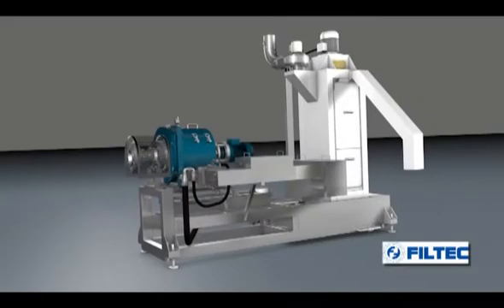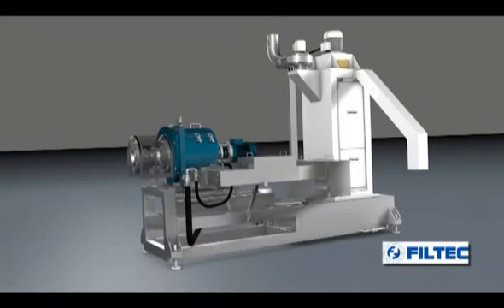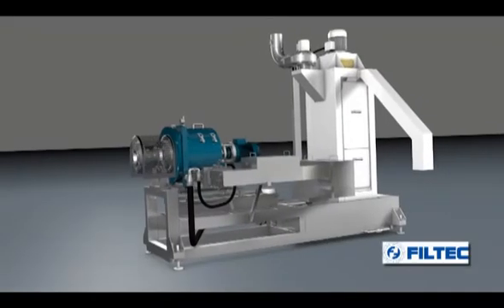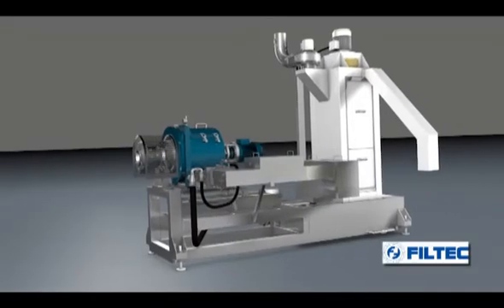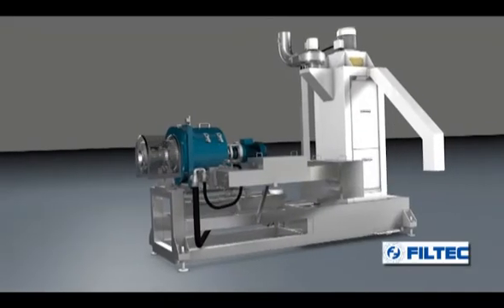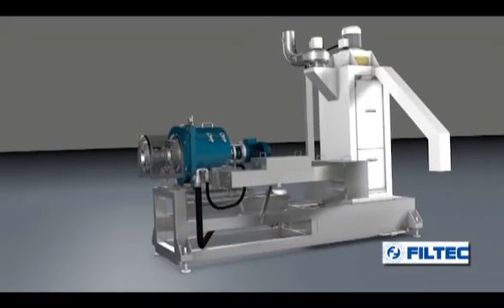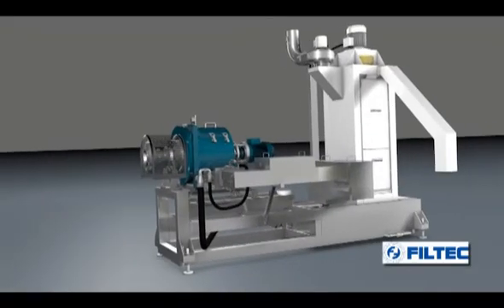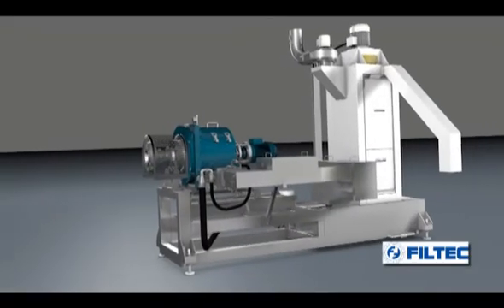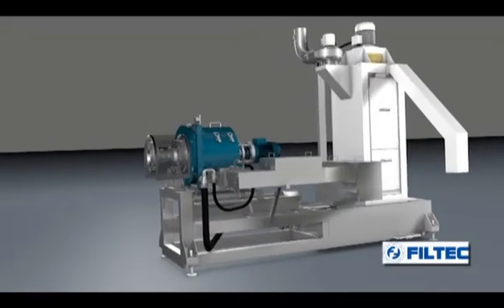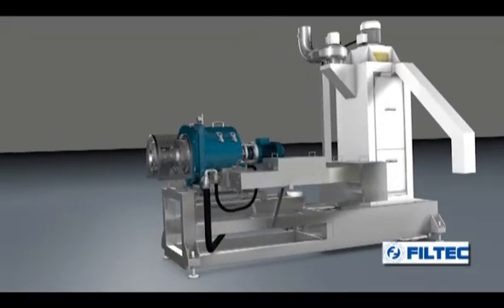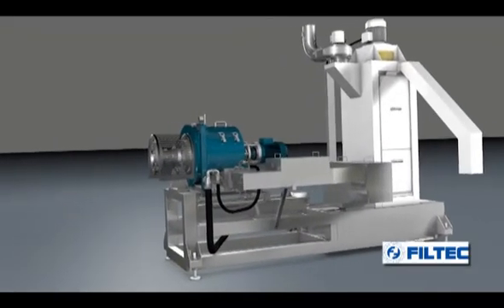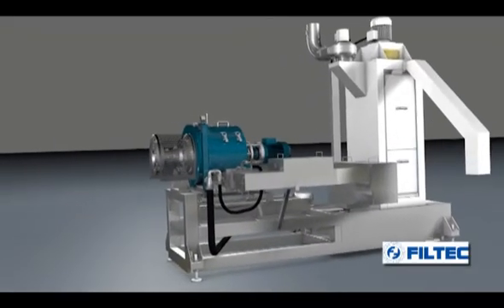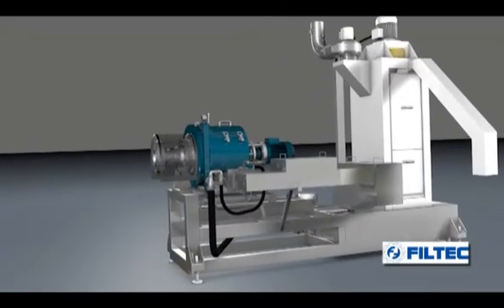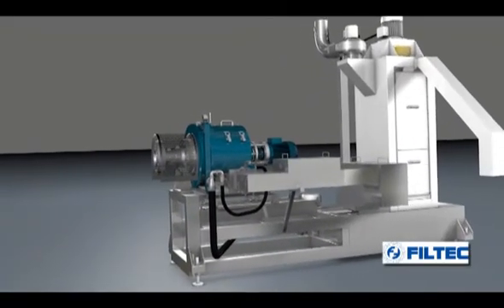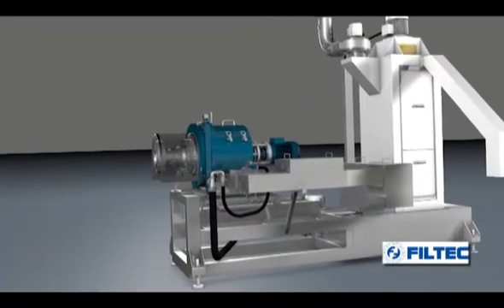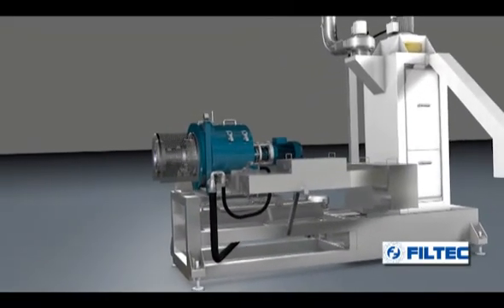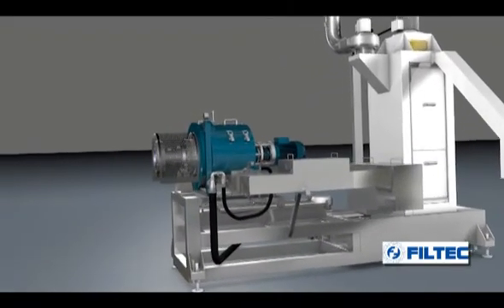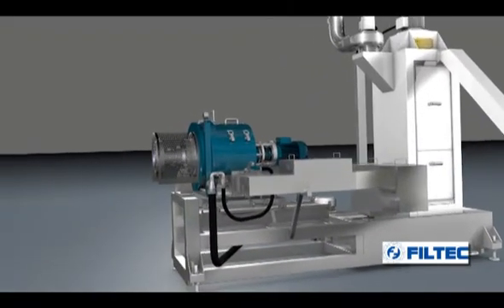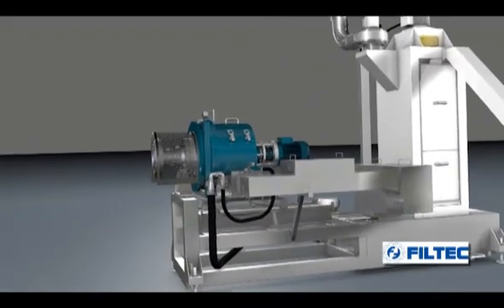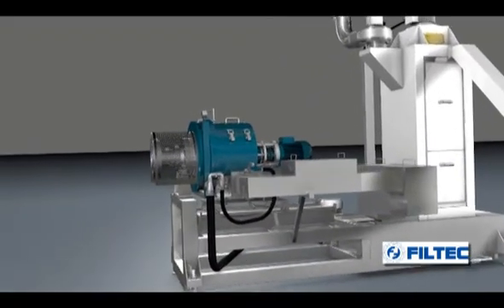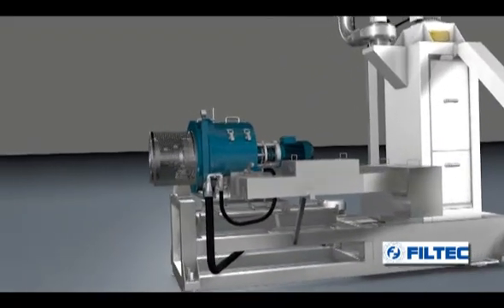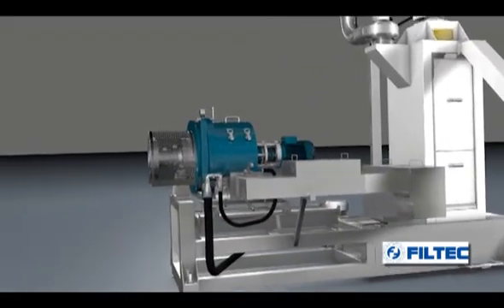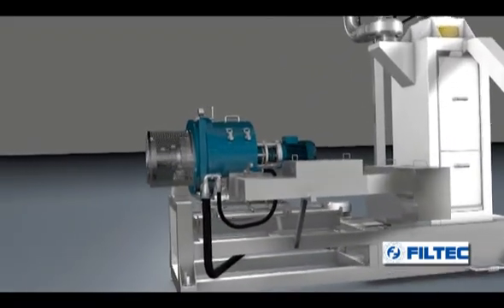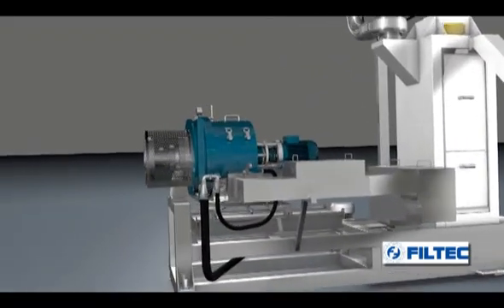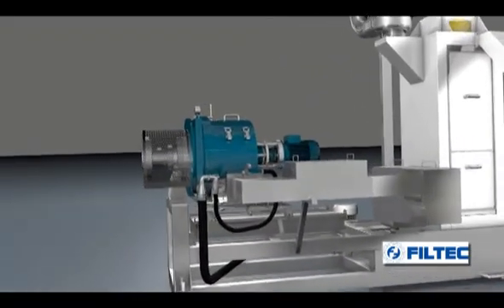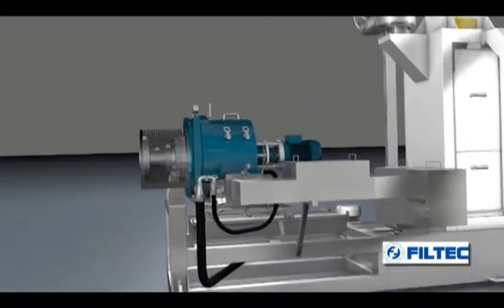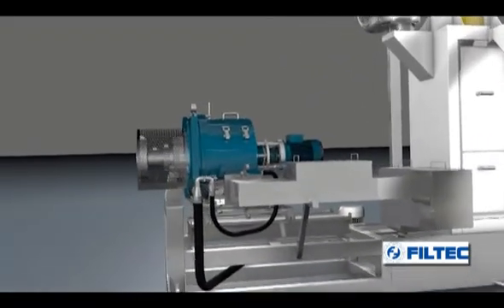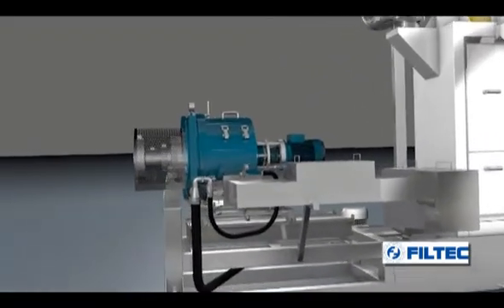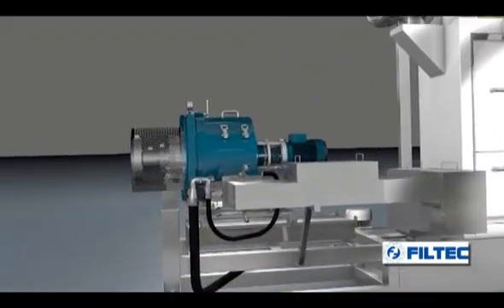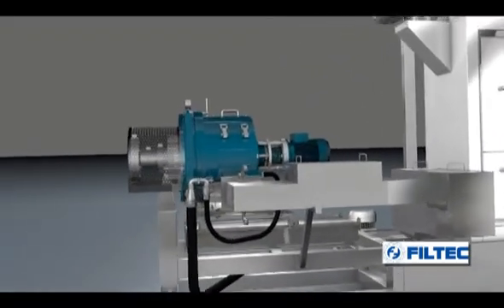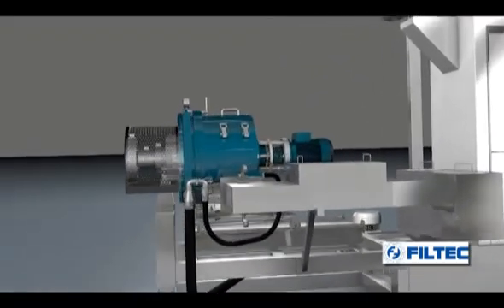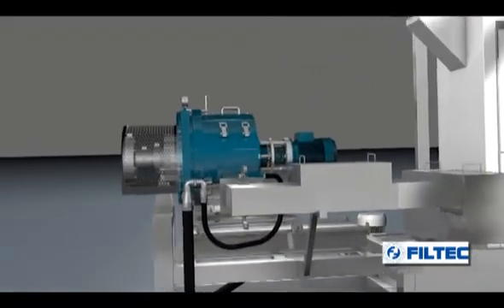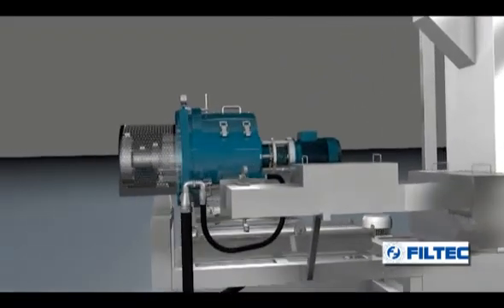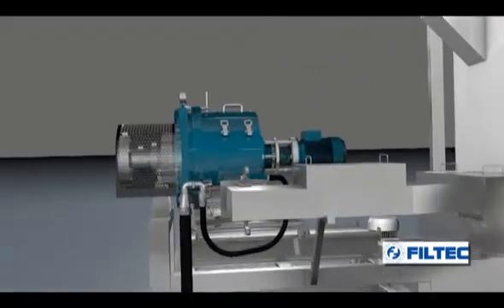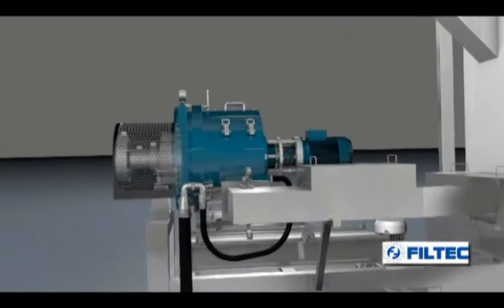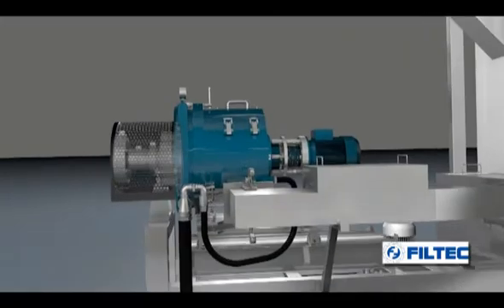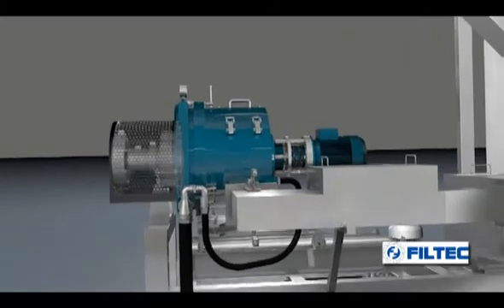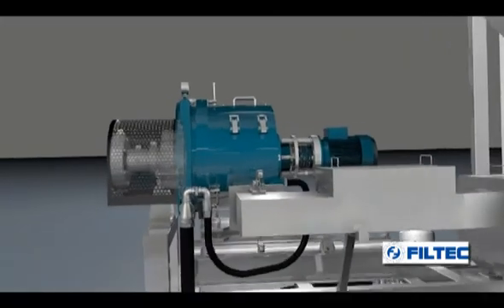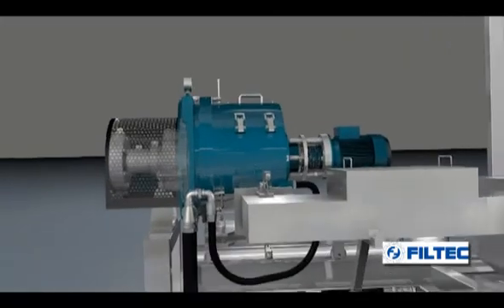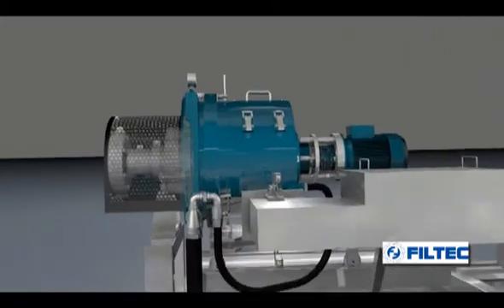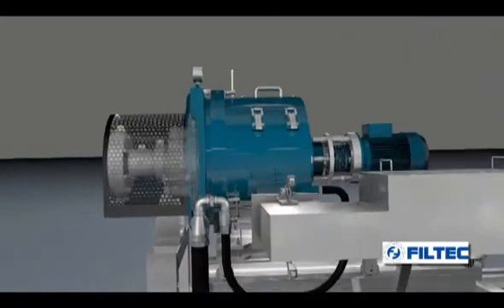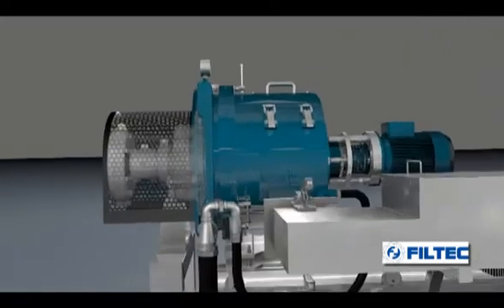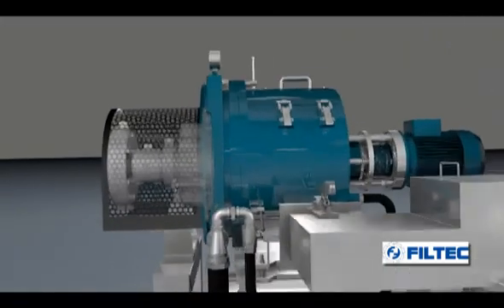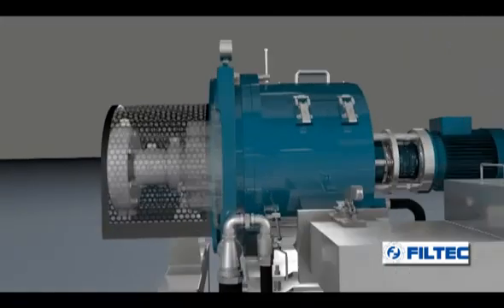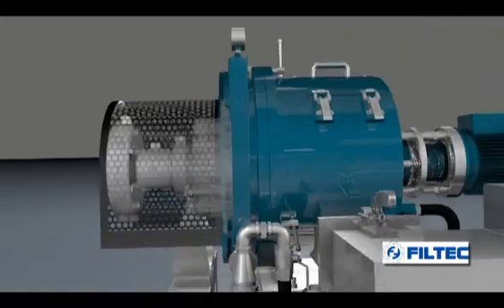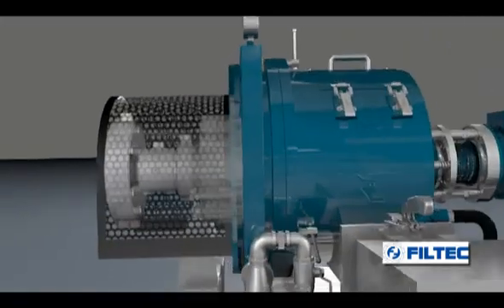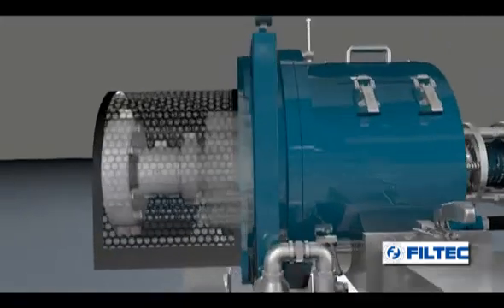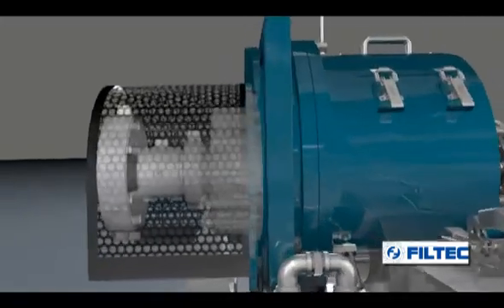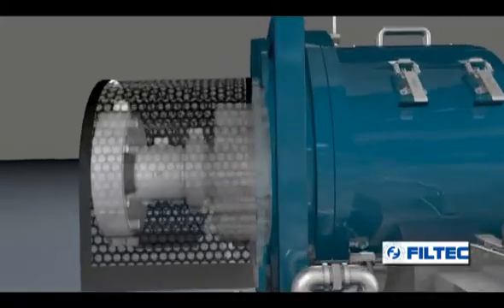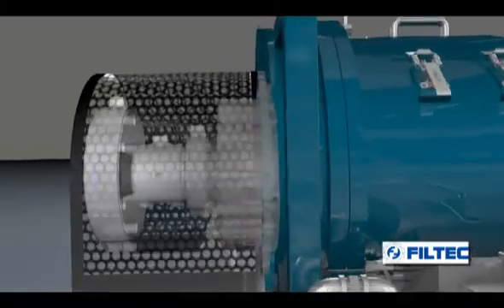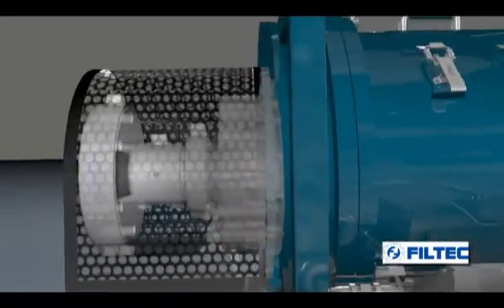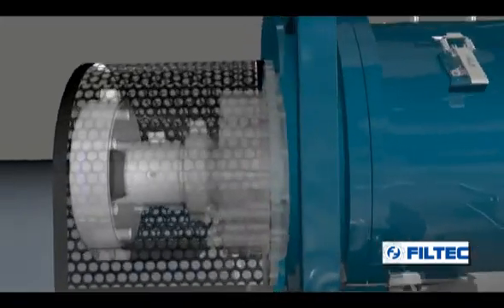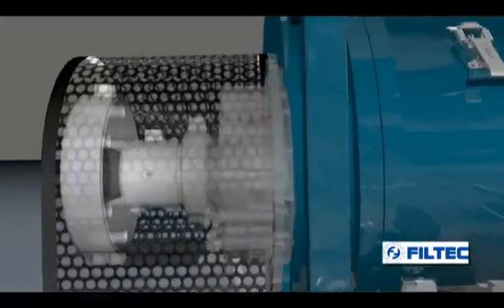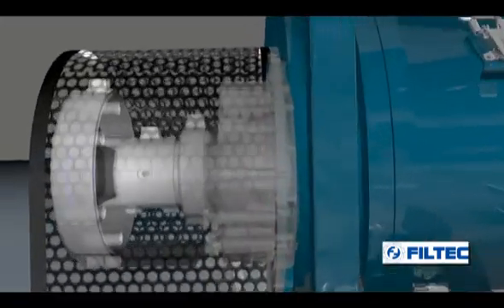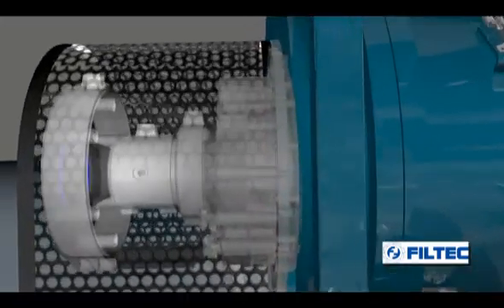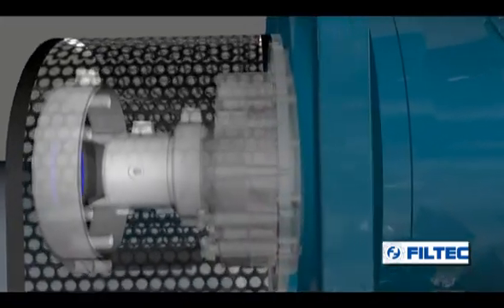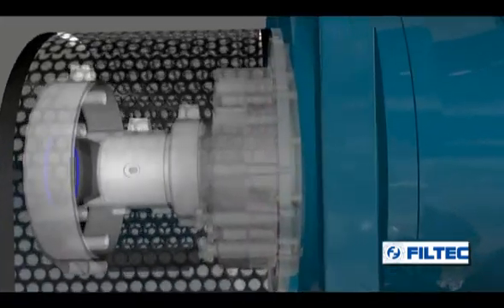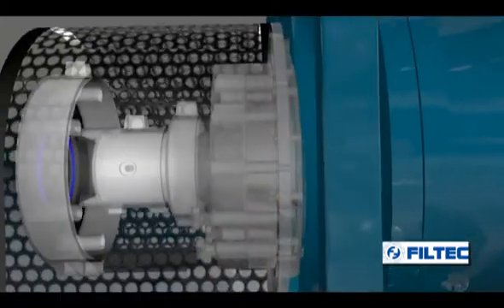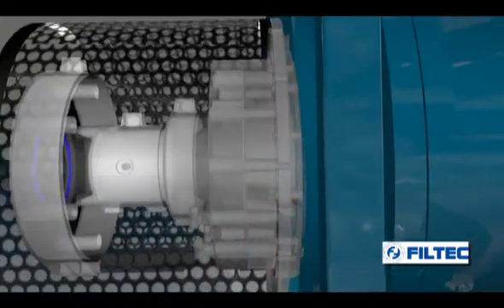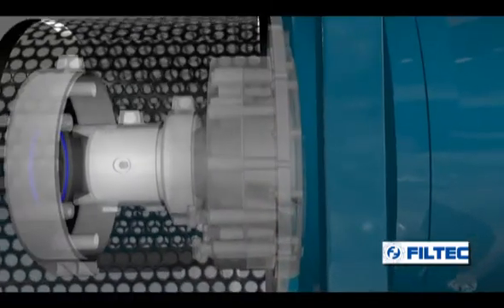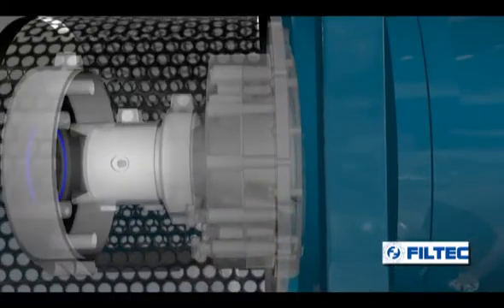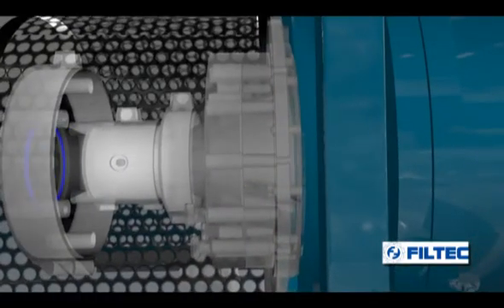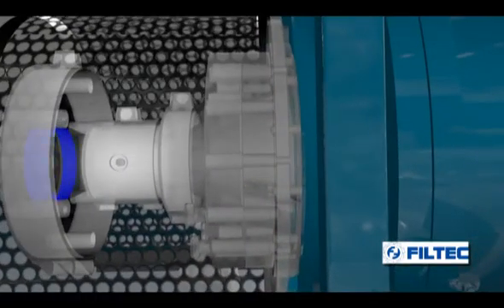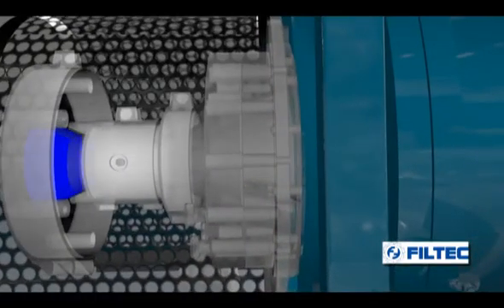Filtec presents the GRO granulator, a system well known for its high level of reliability and unmistakable performance.